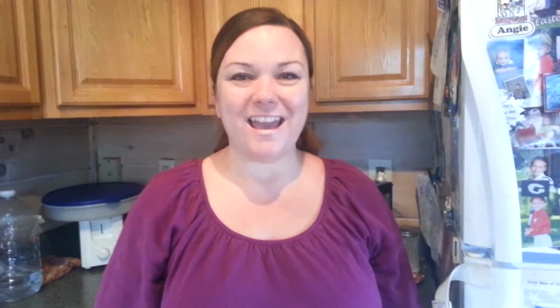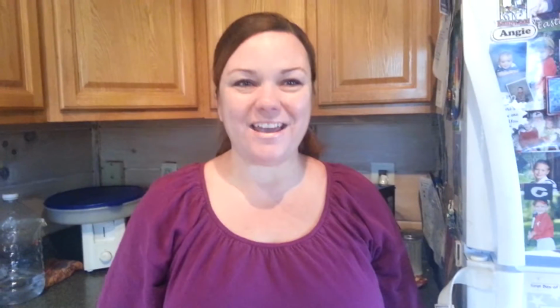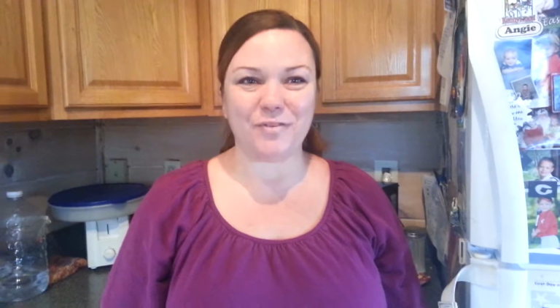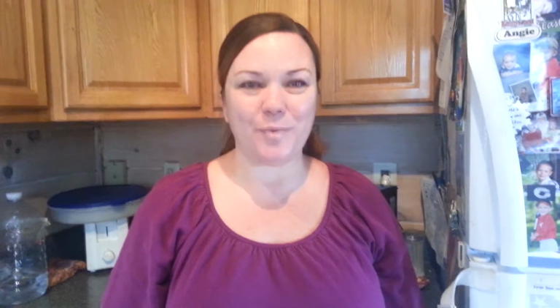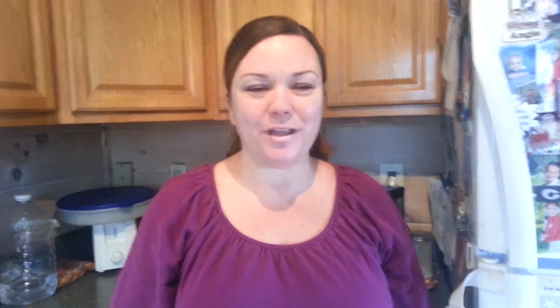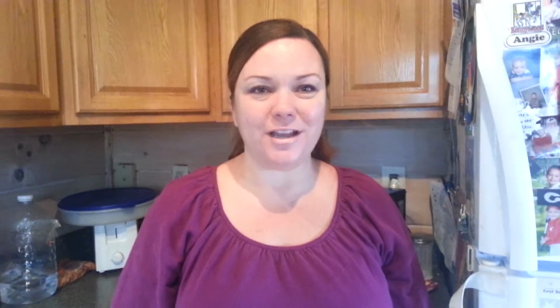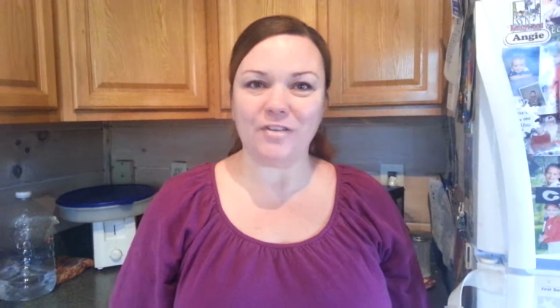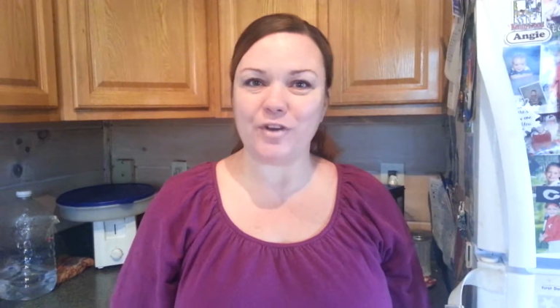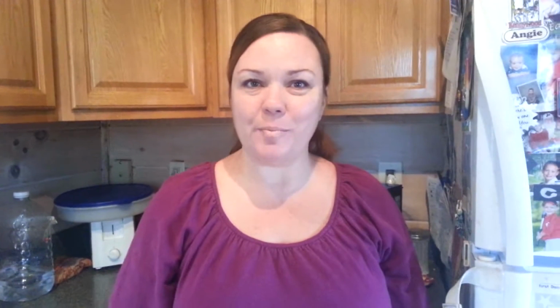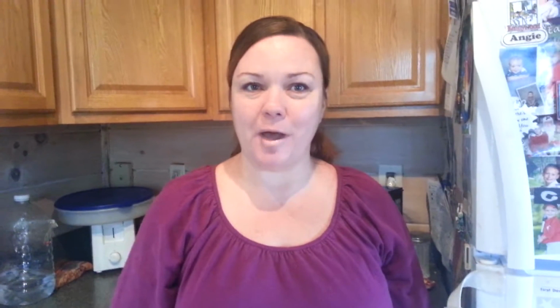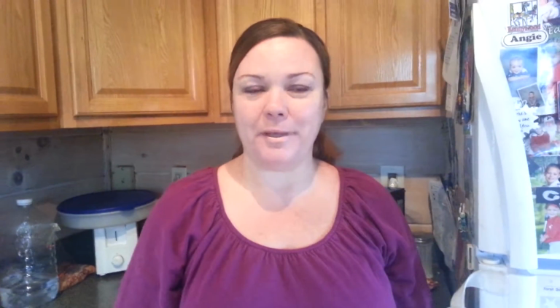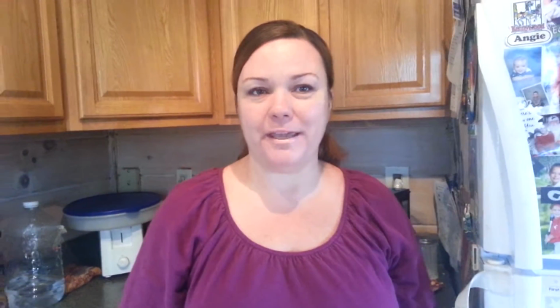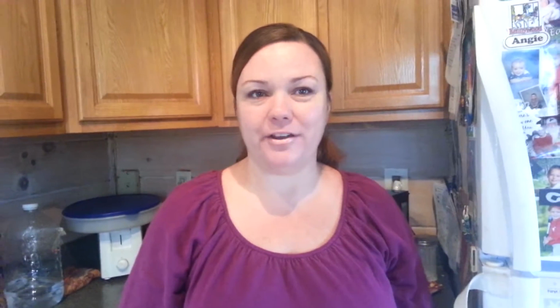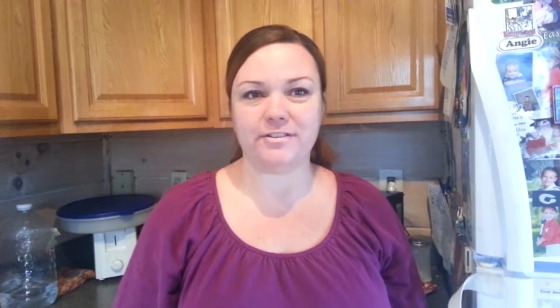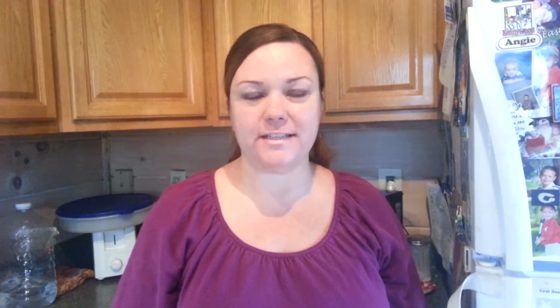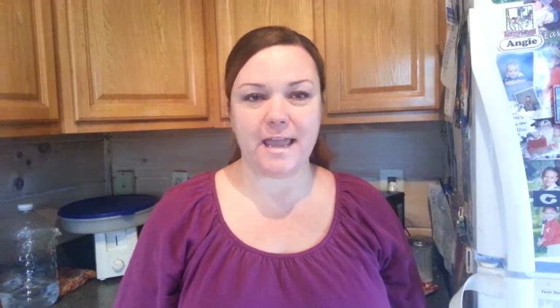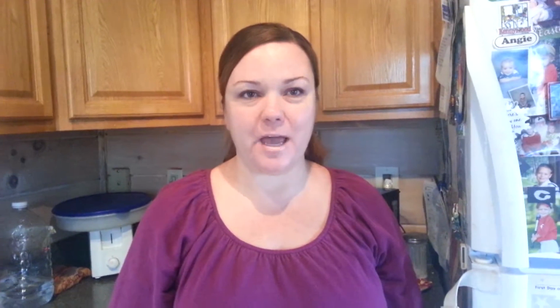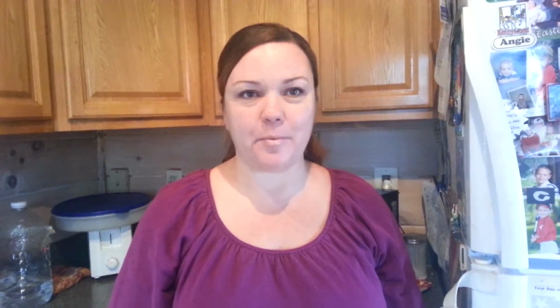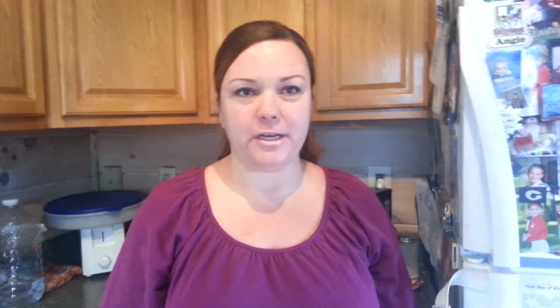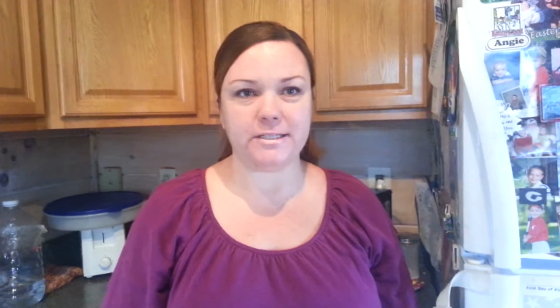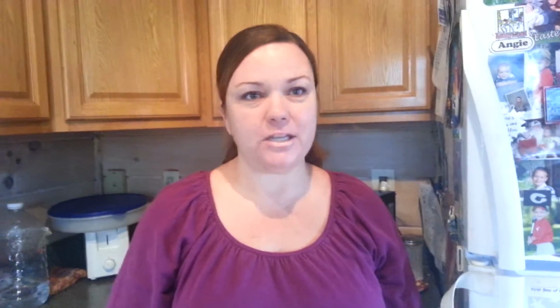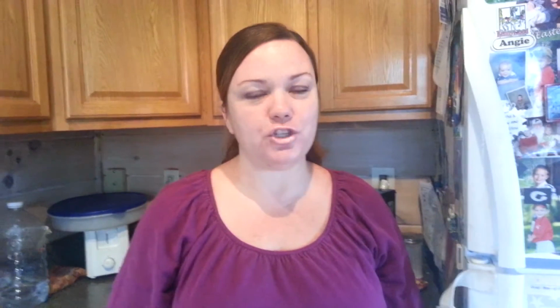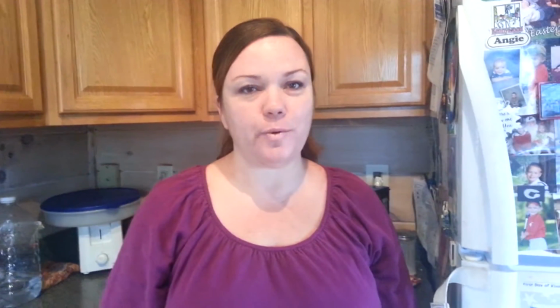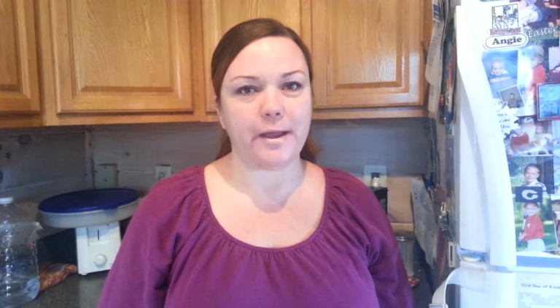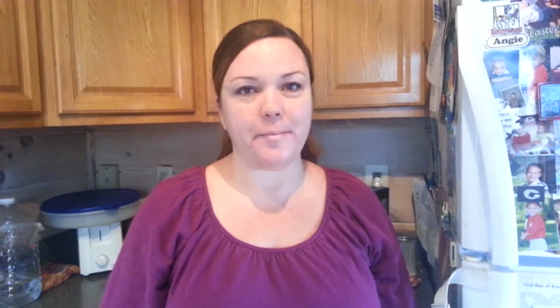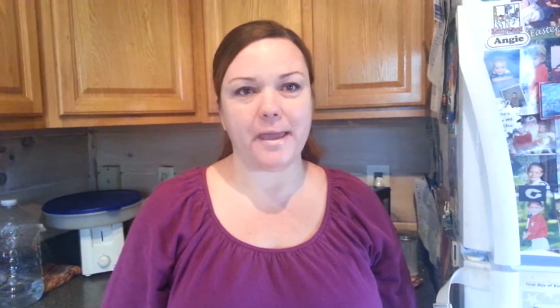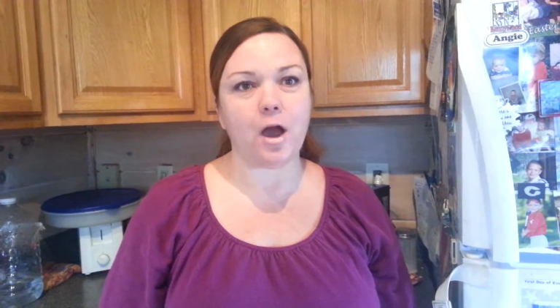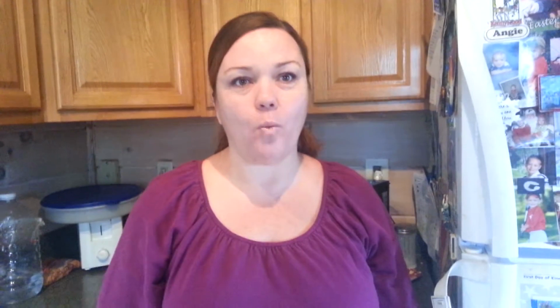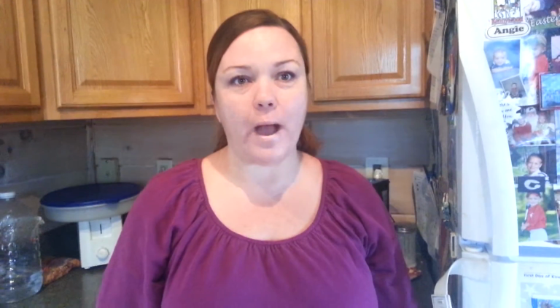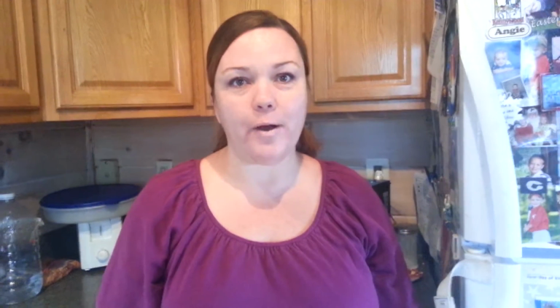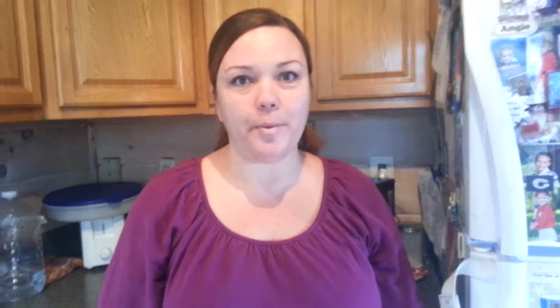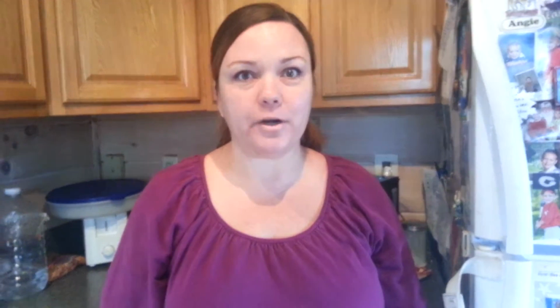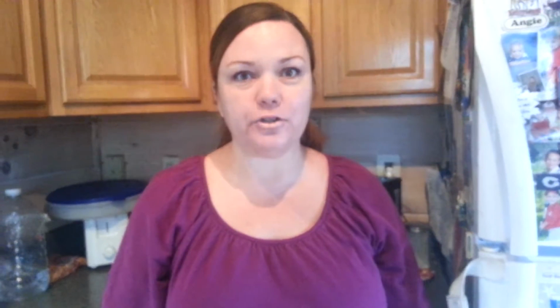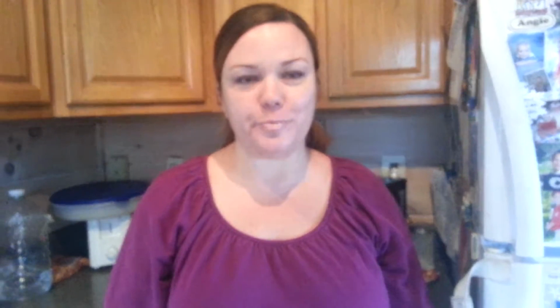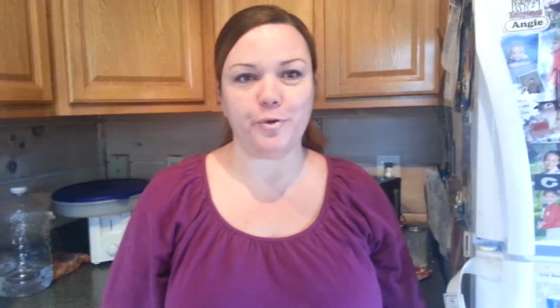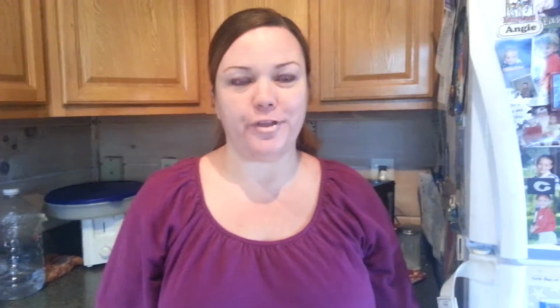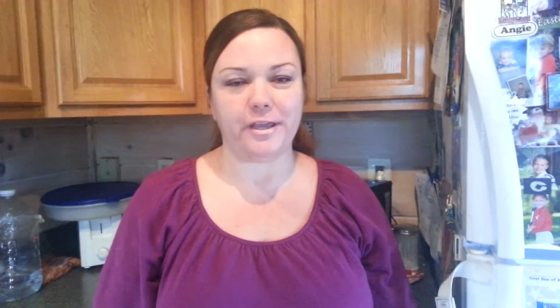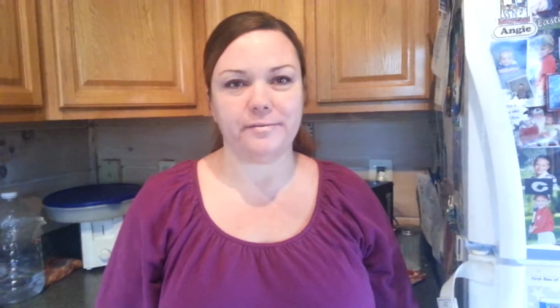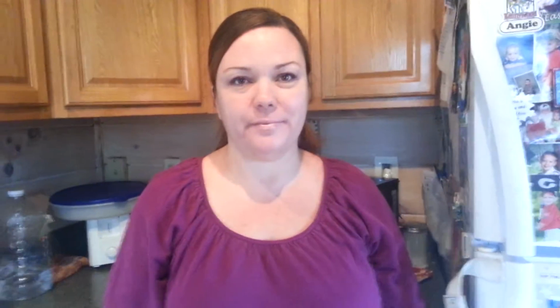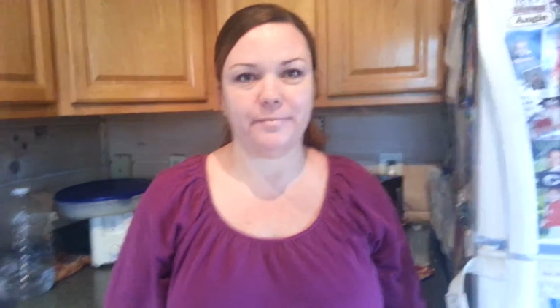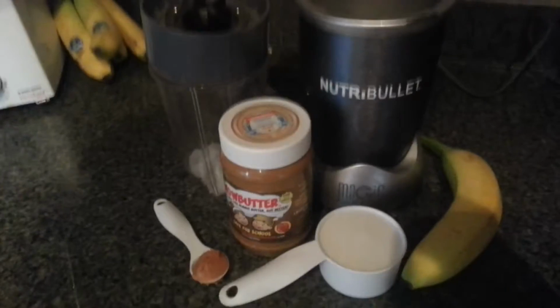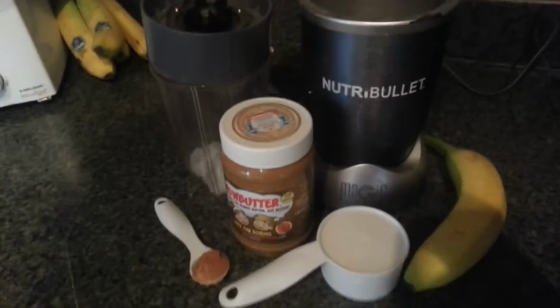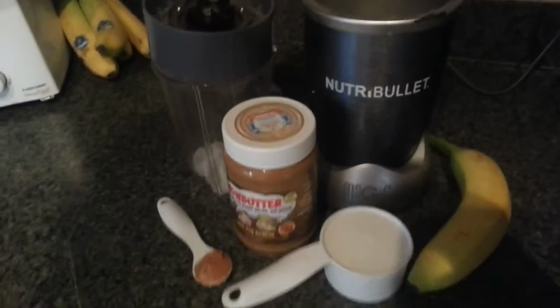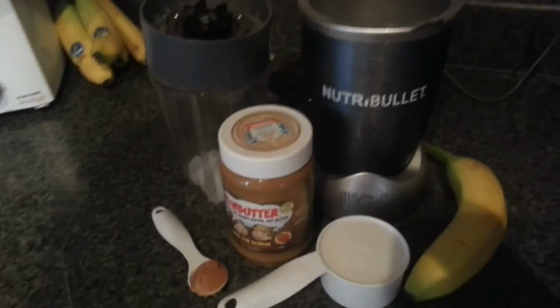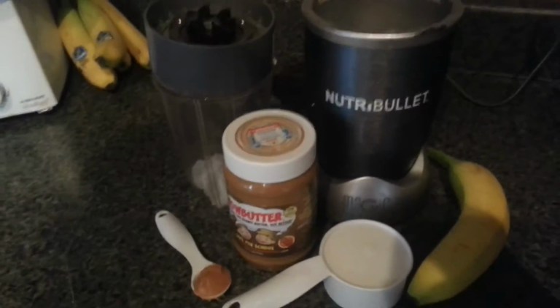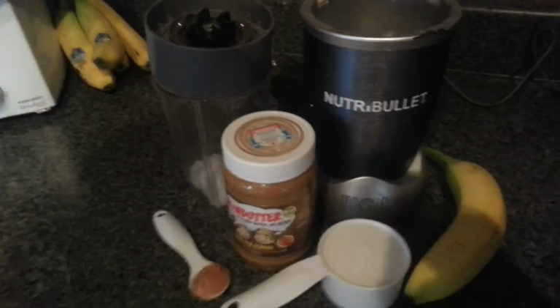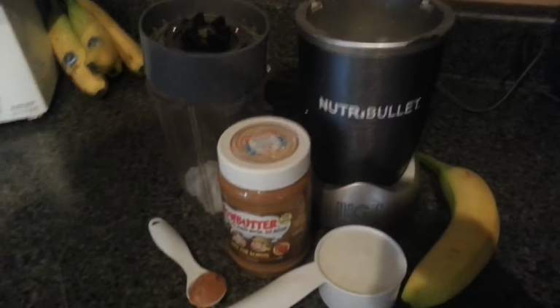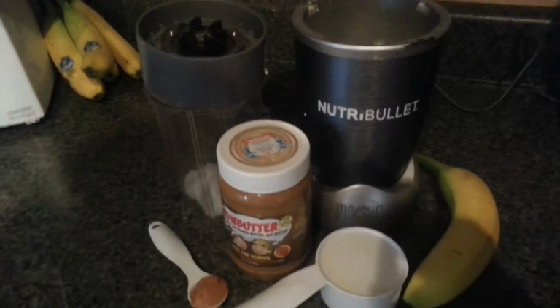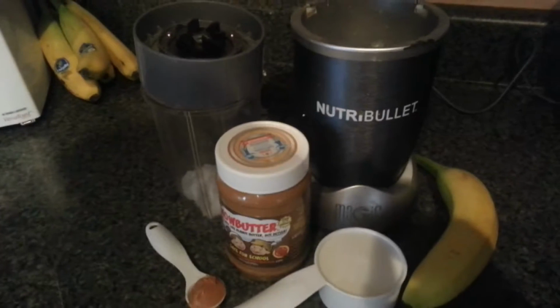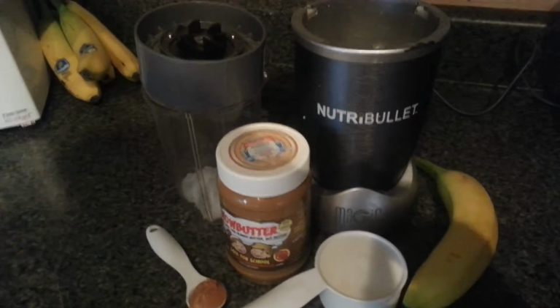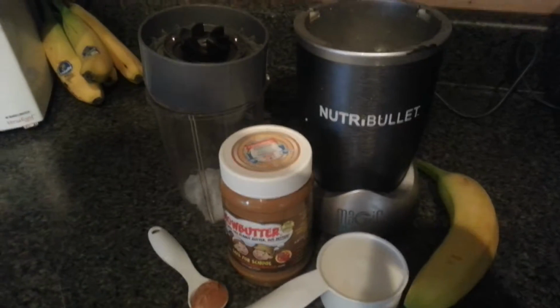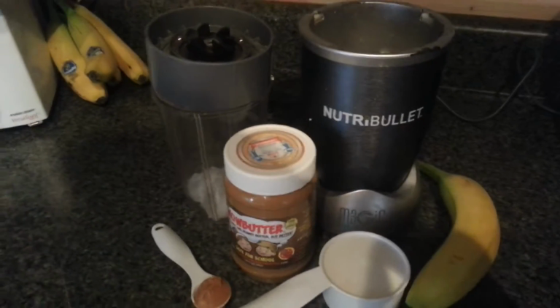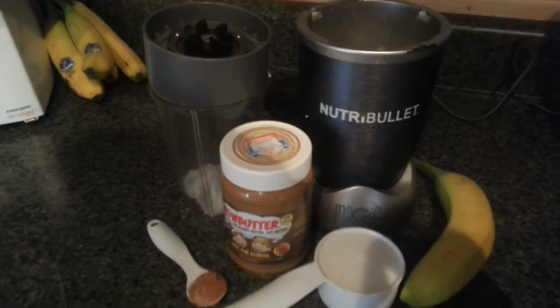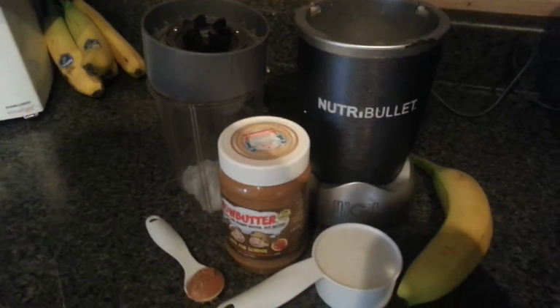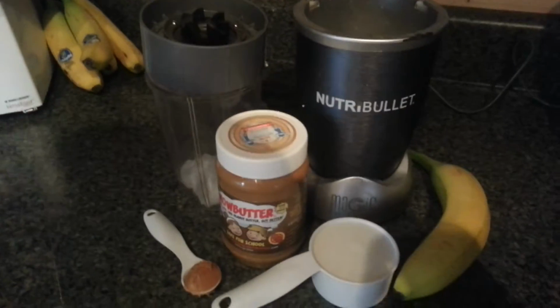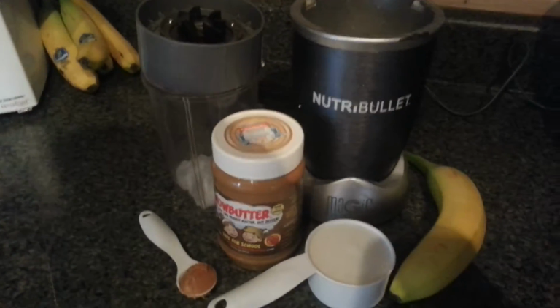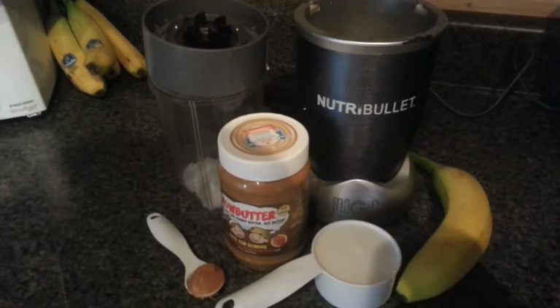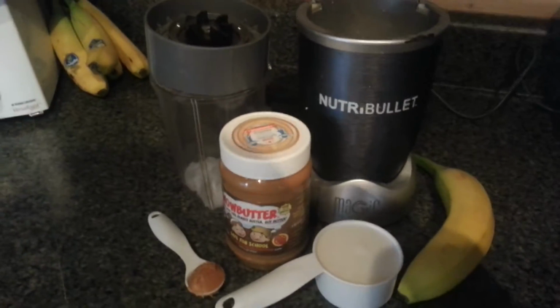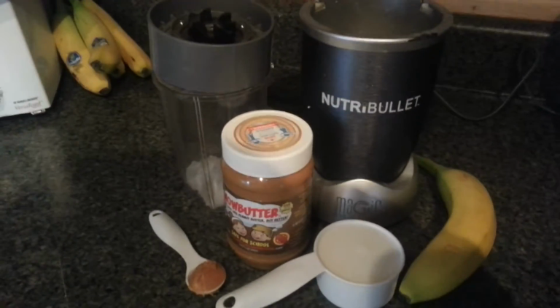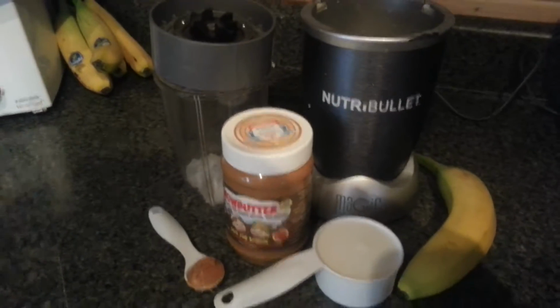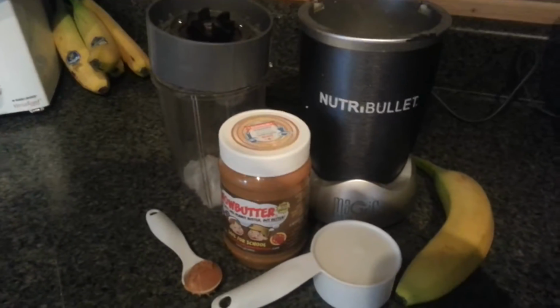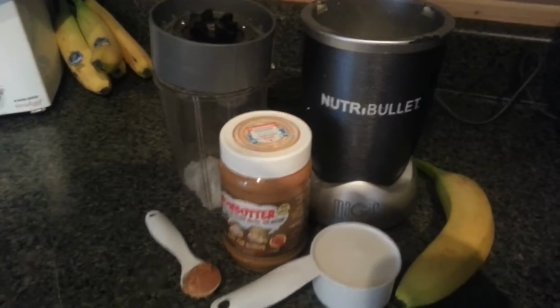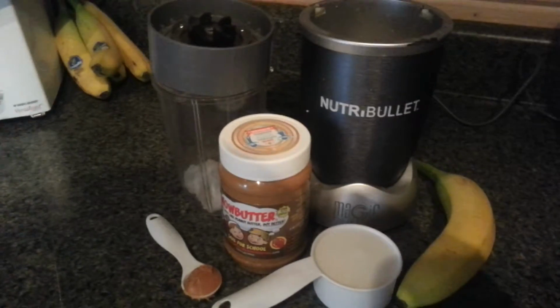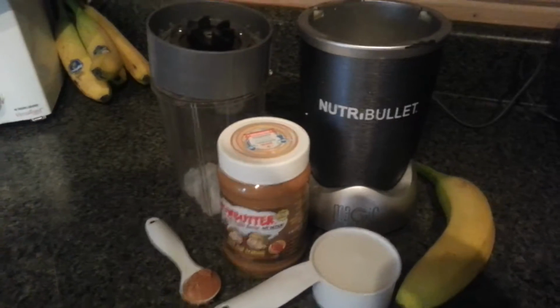Hey everyone, Nut Free Mama here. Today I'm going to teach you how to make a wow butter smoothie. First we're going to start off with our ingredients here.